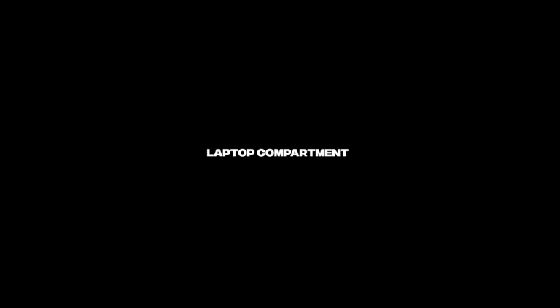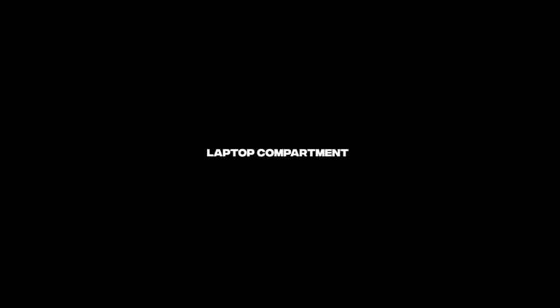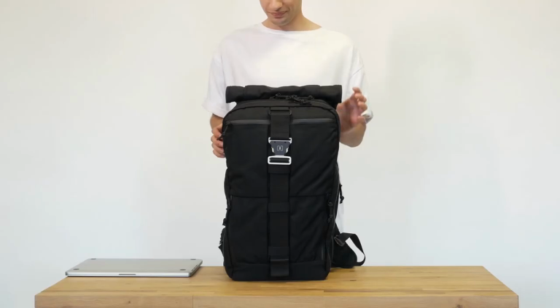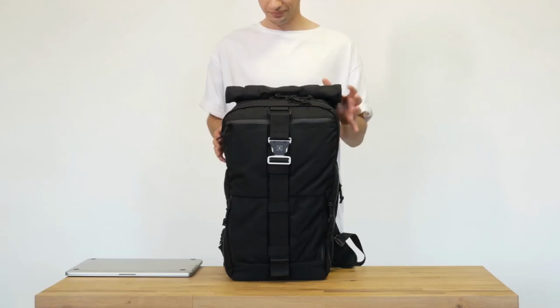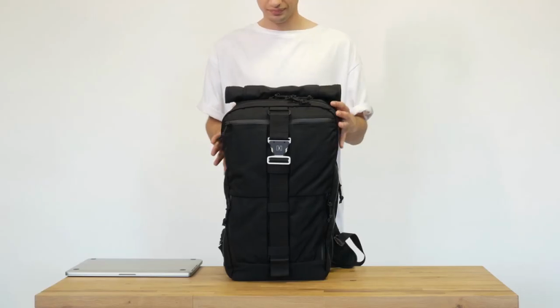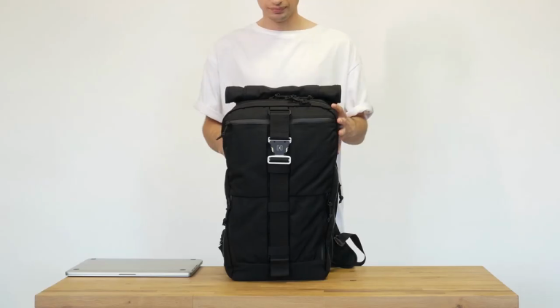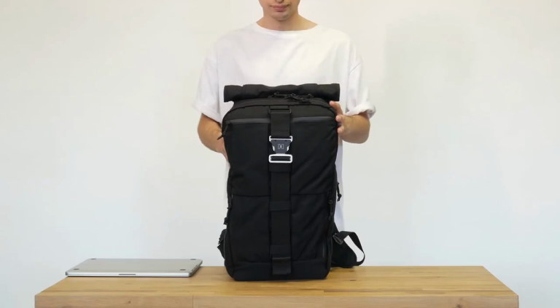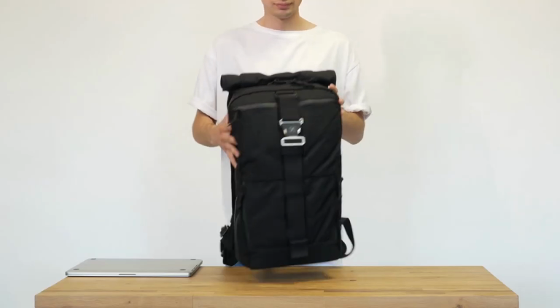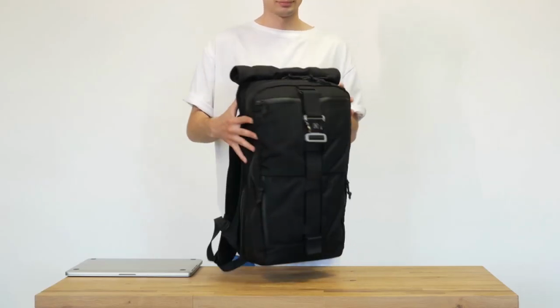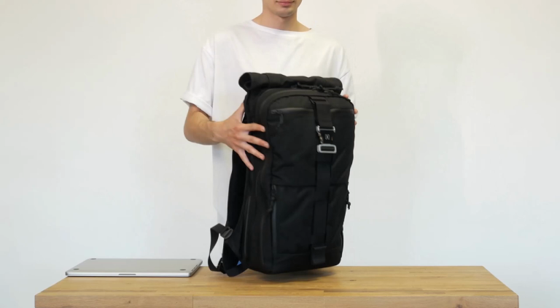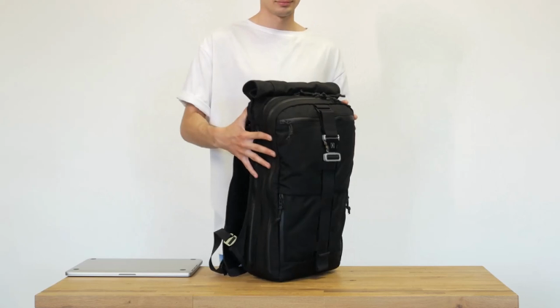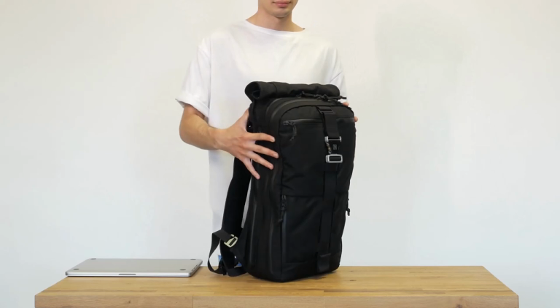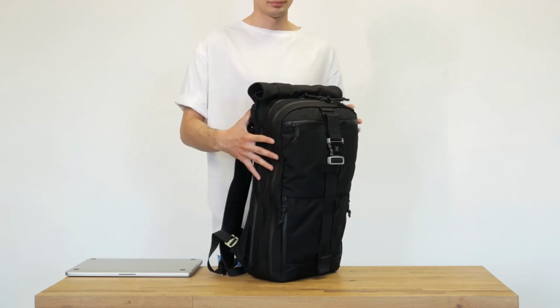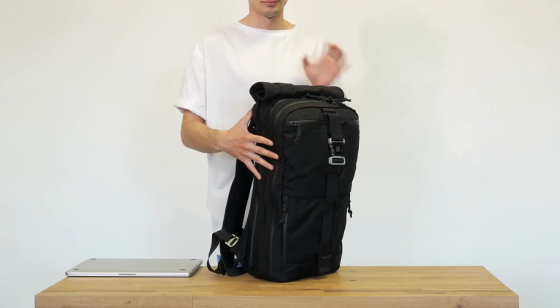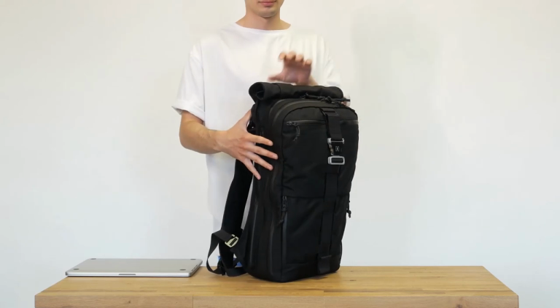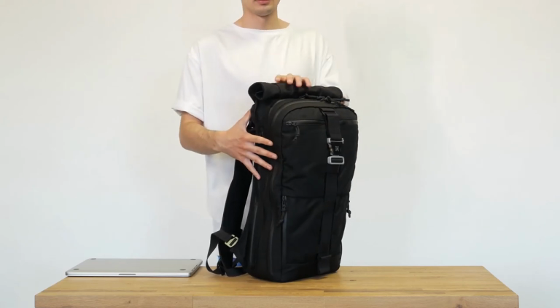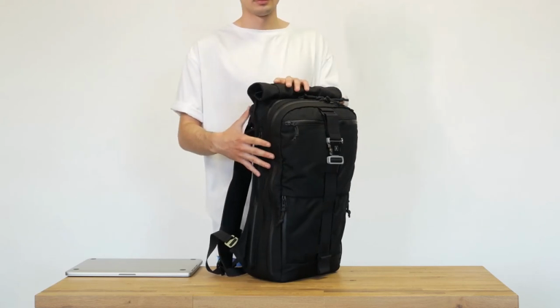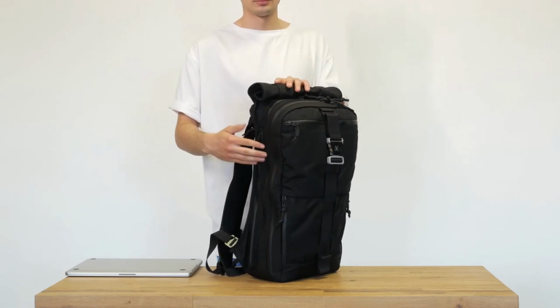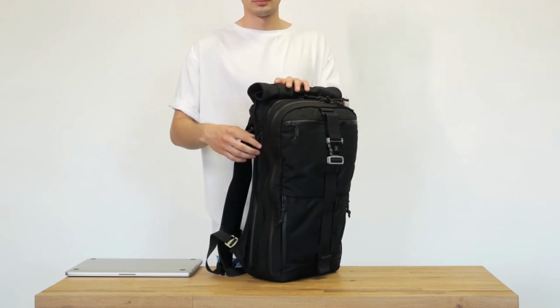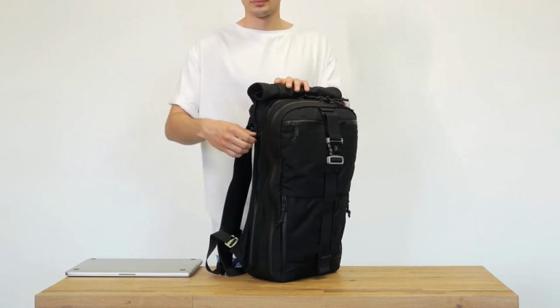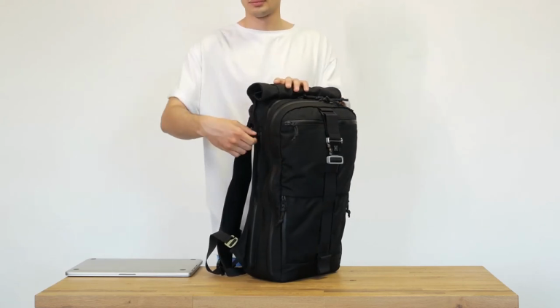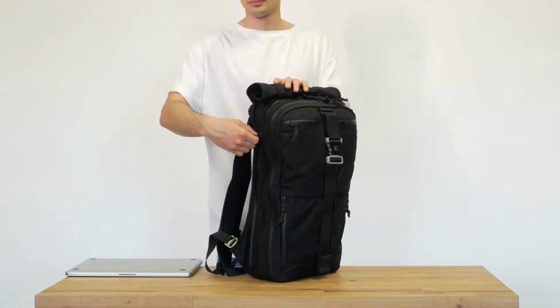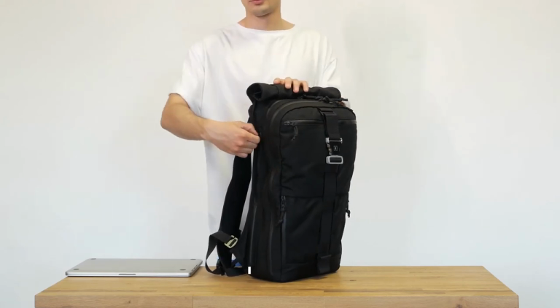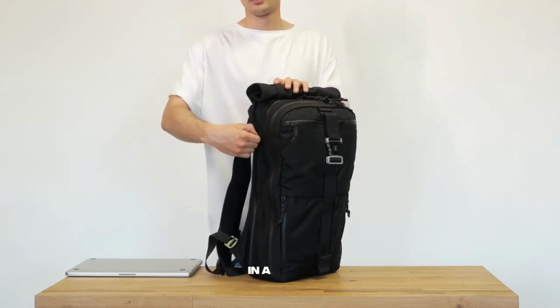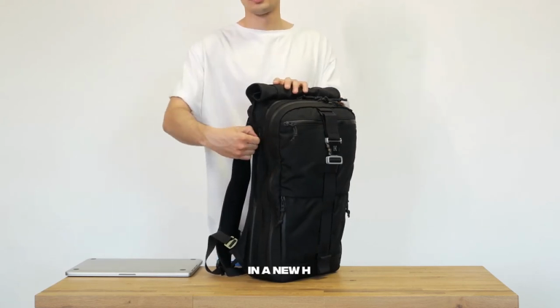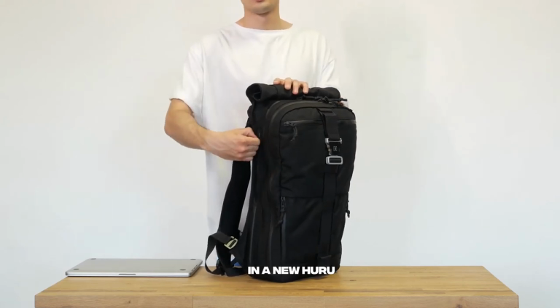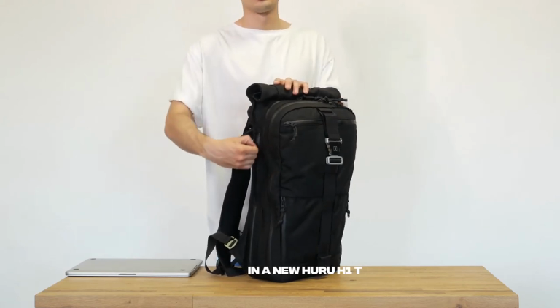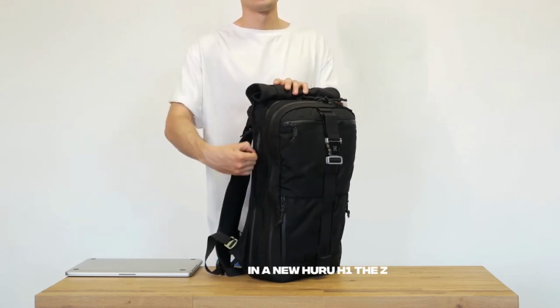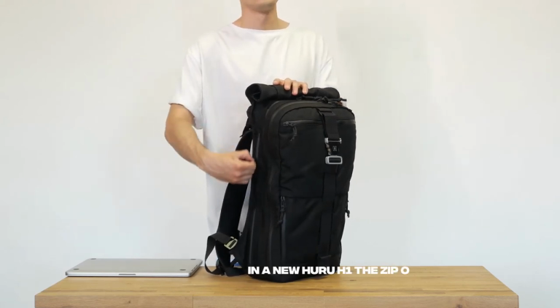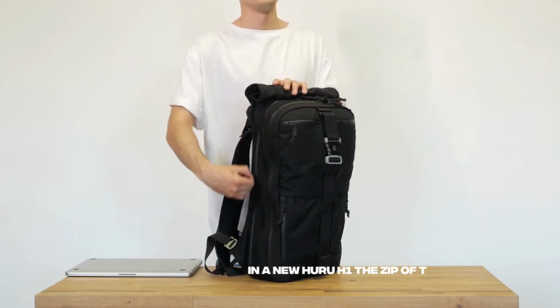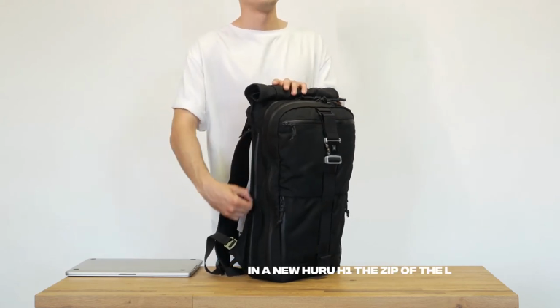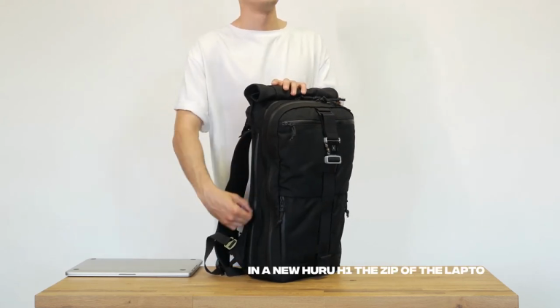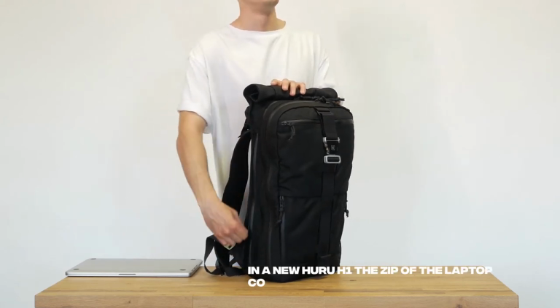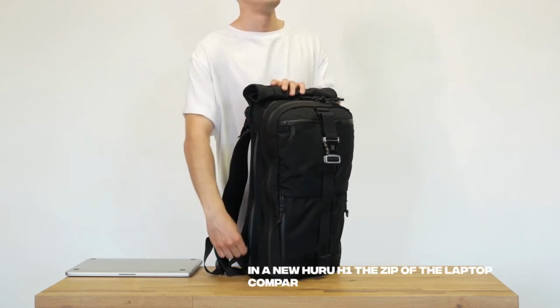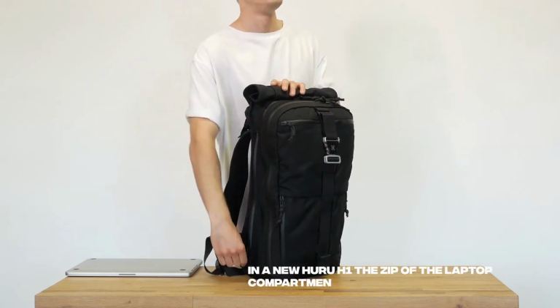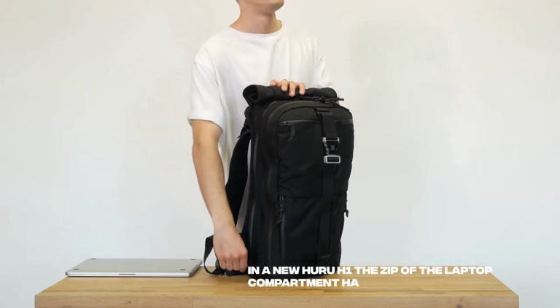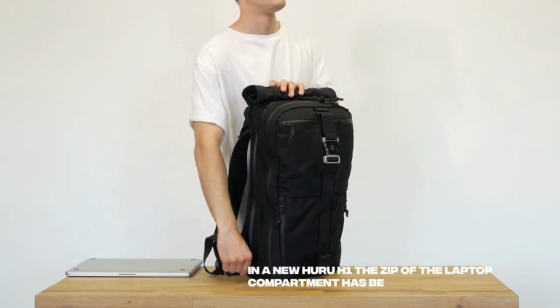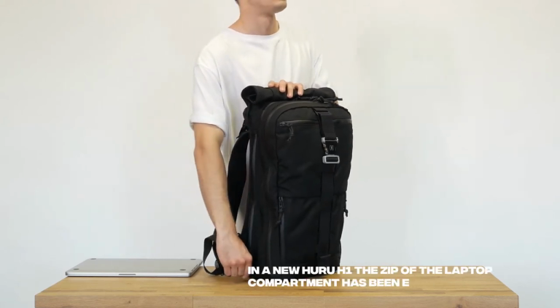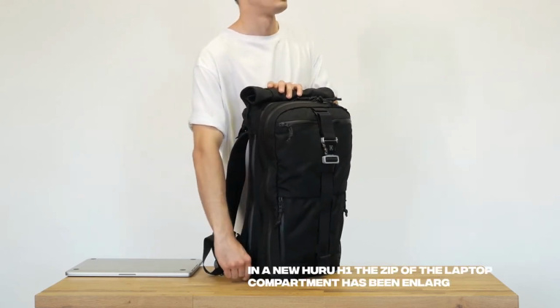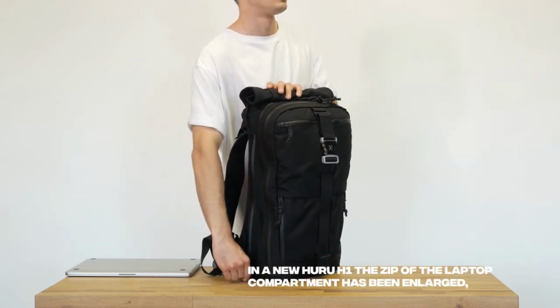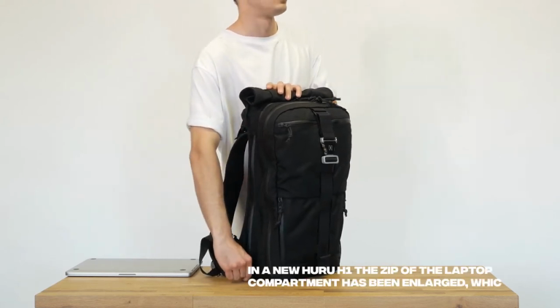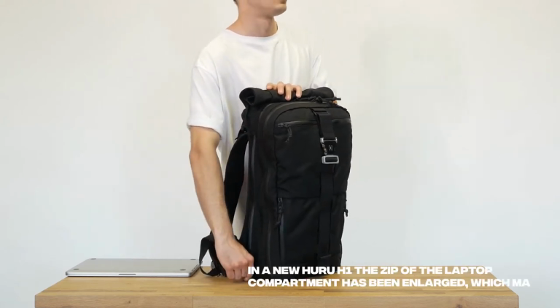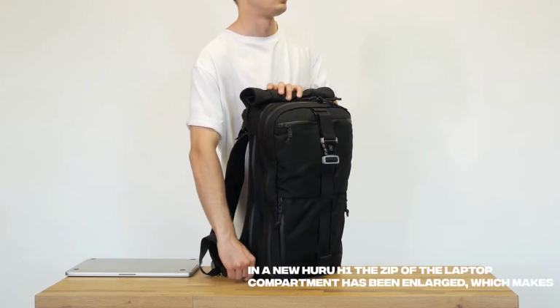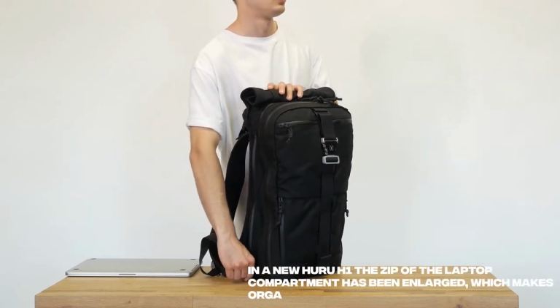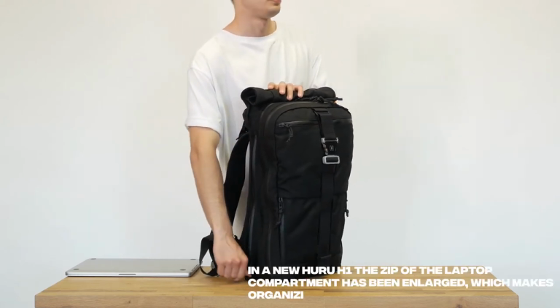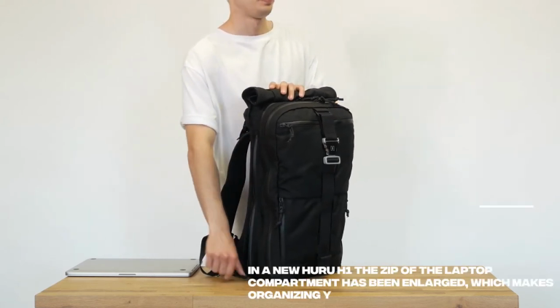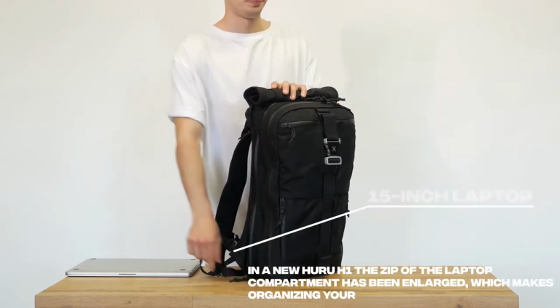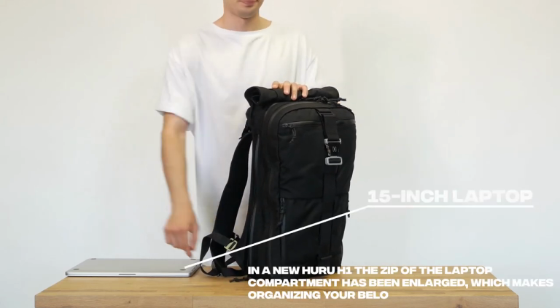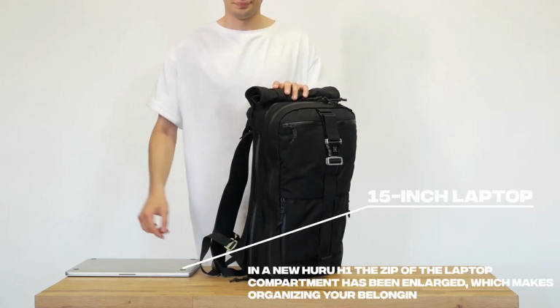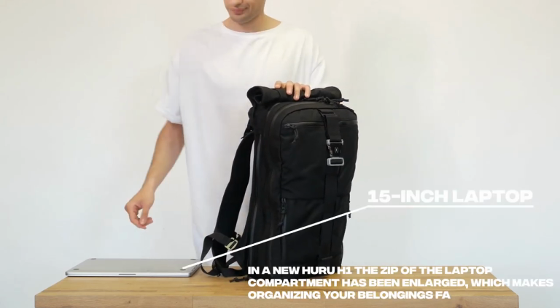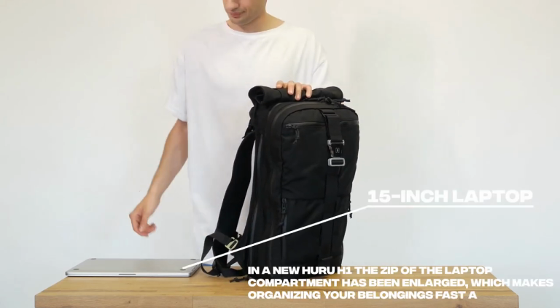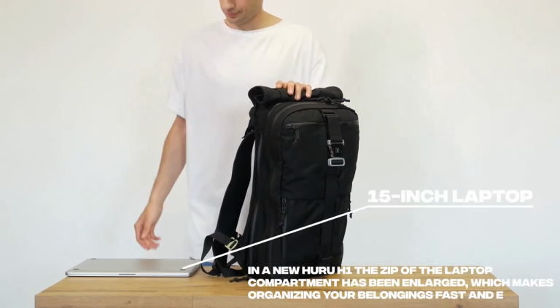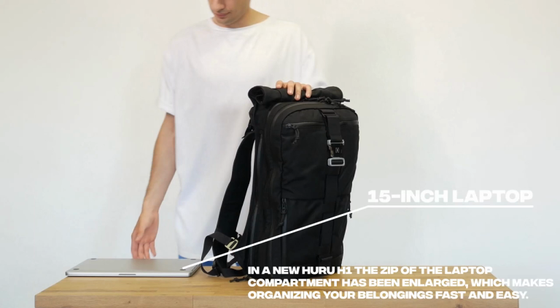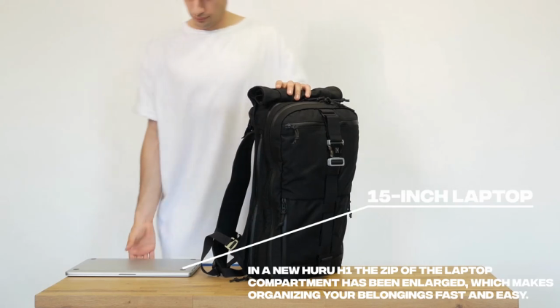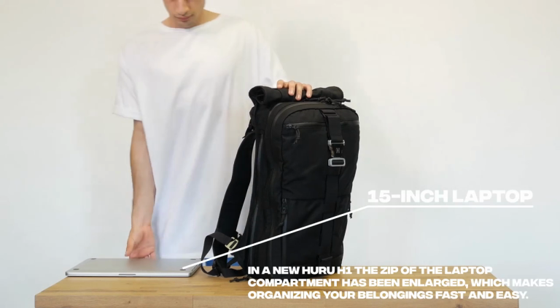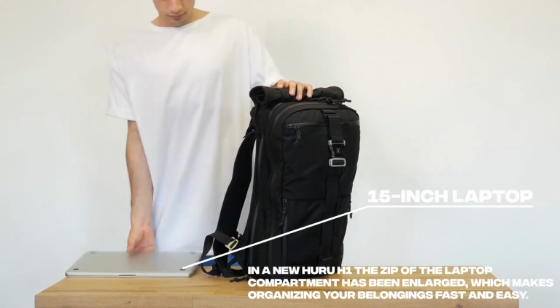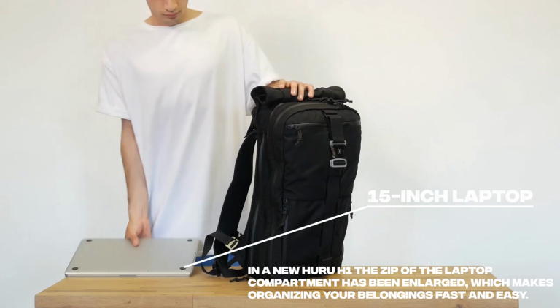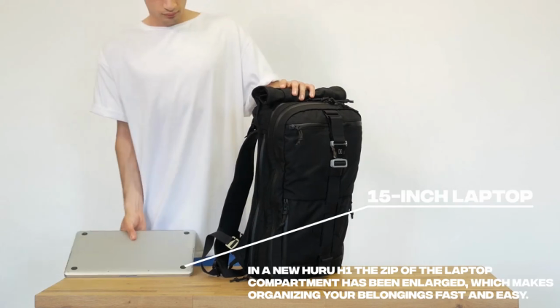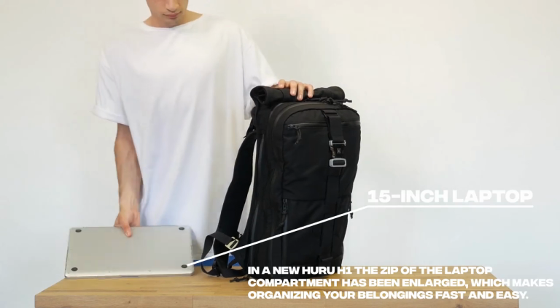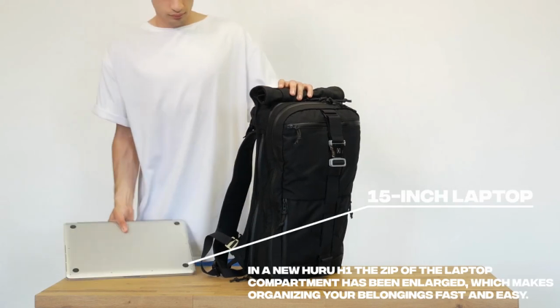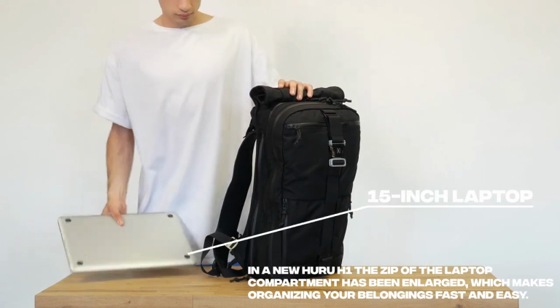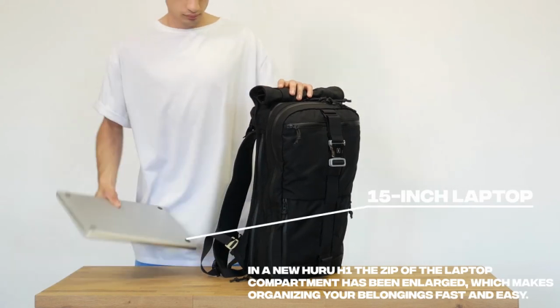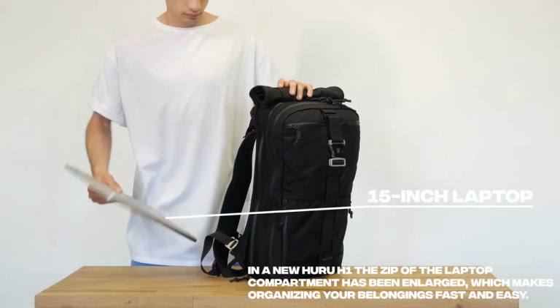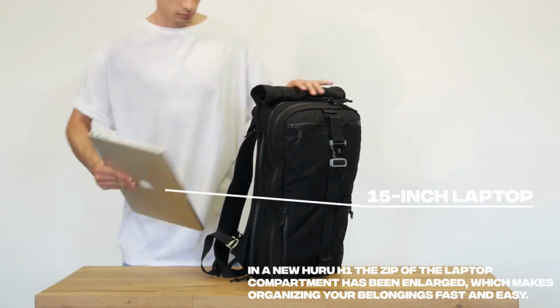In the new Hooroo H1, the zip of the laptop compartment has been enlarged, which makes organizing your belongings fast and easy.